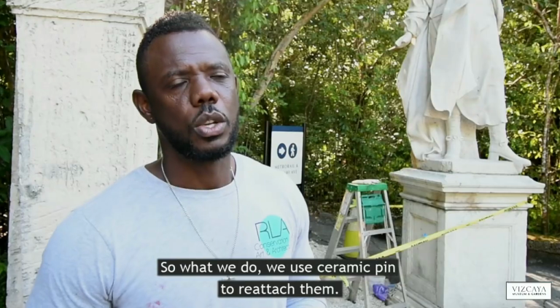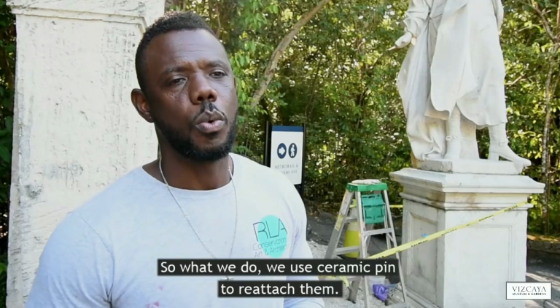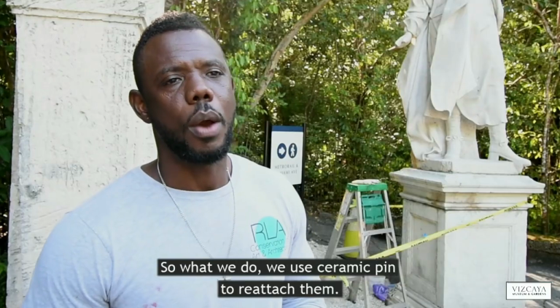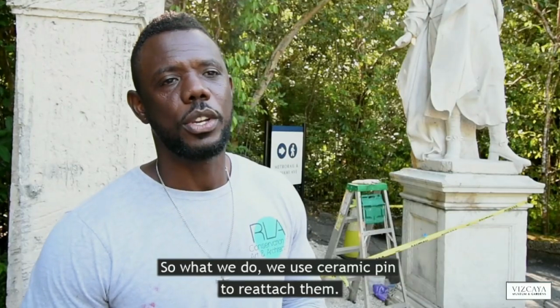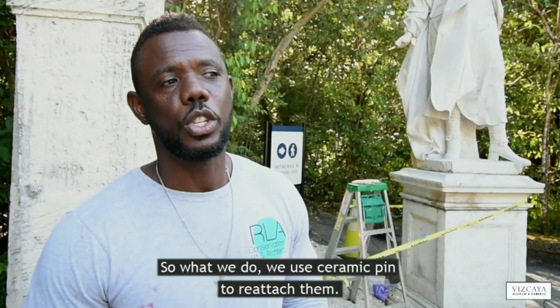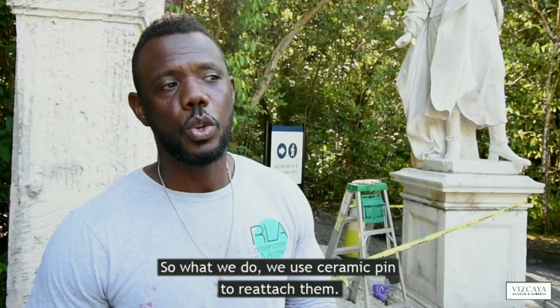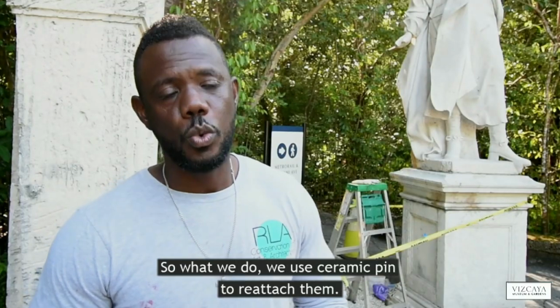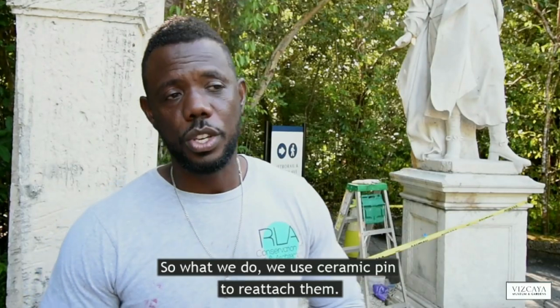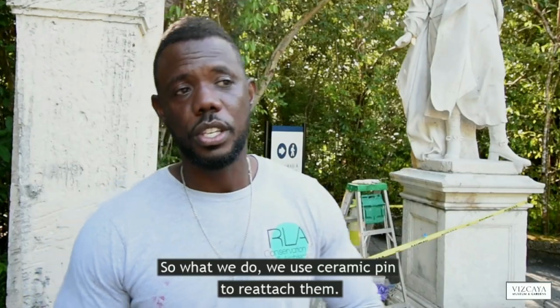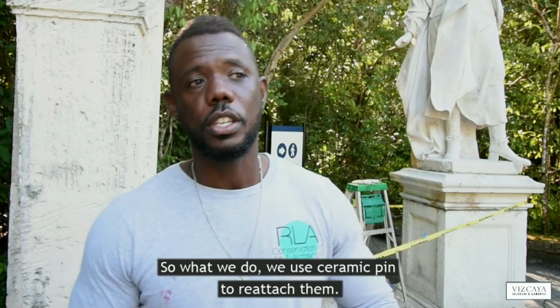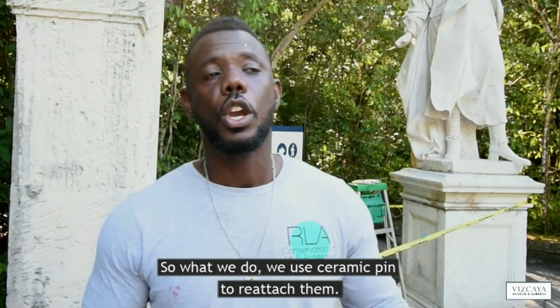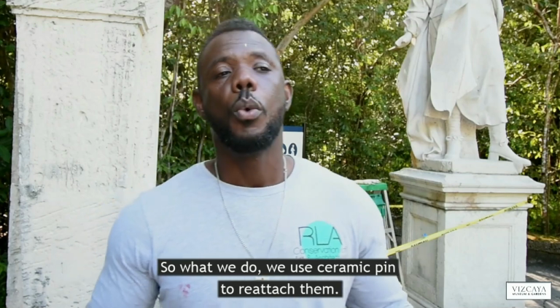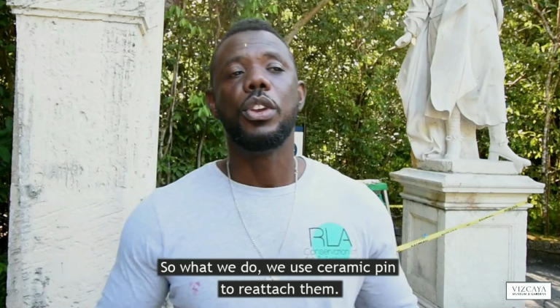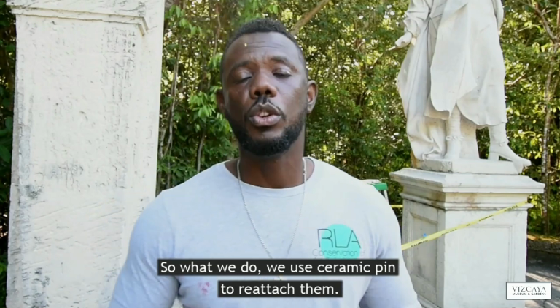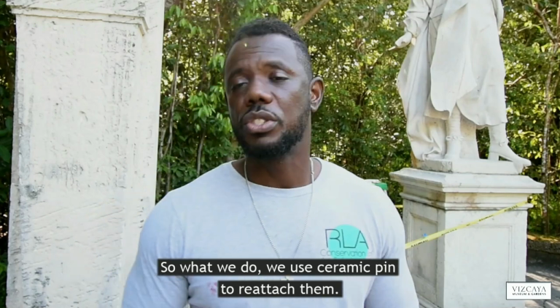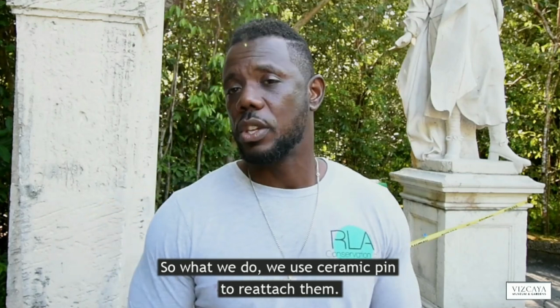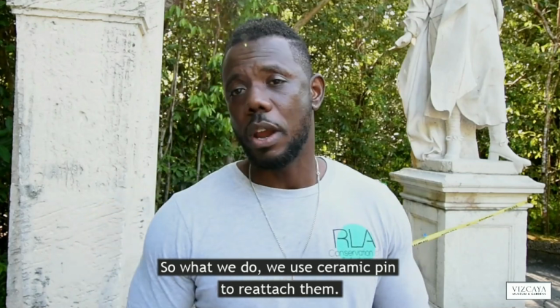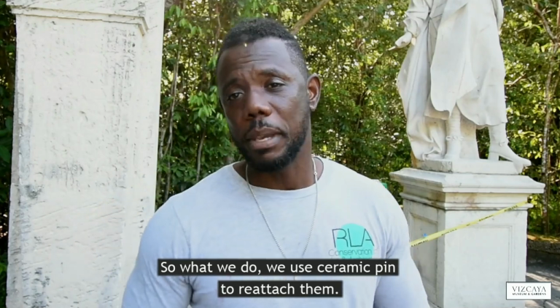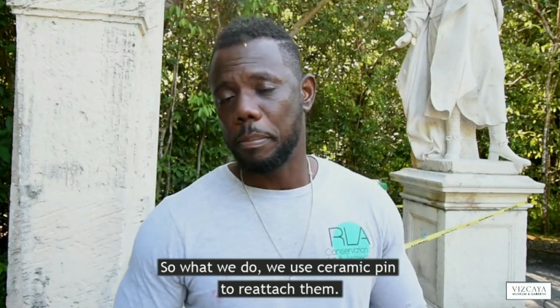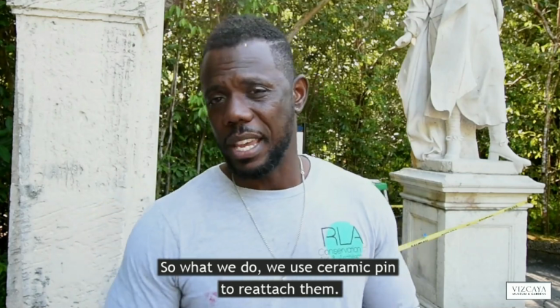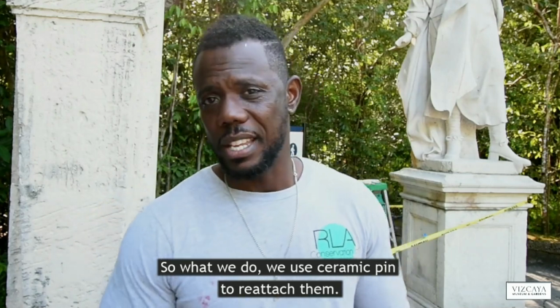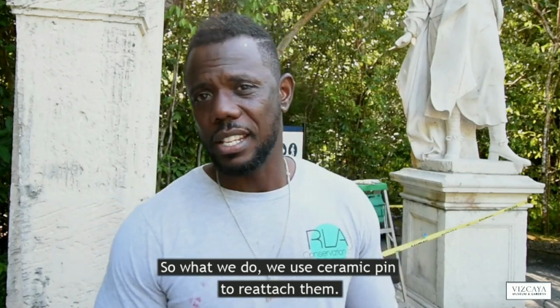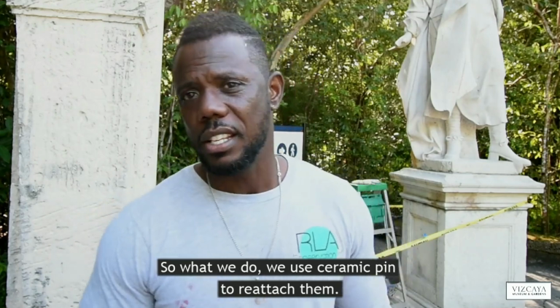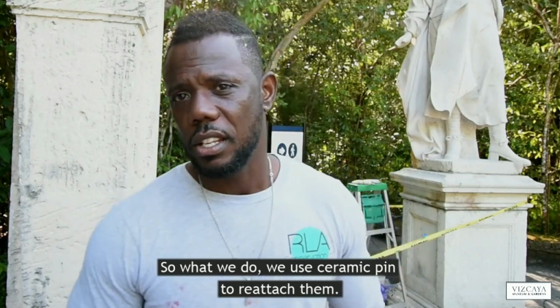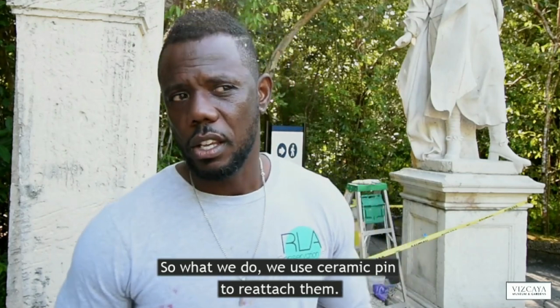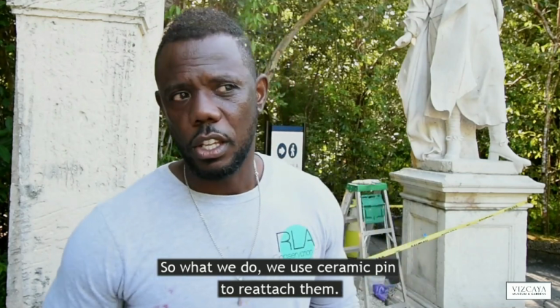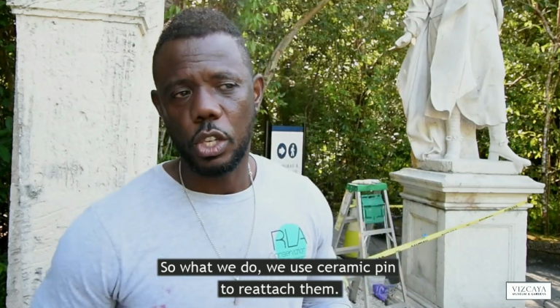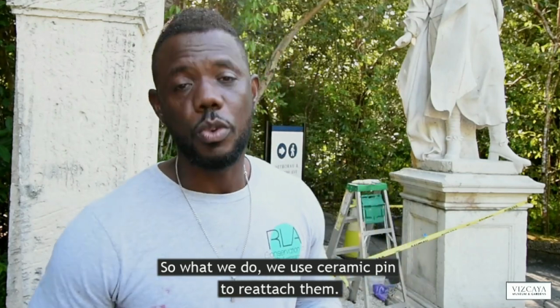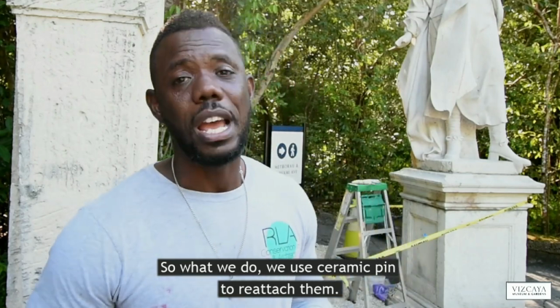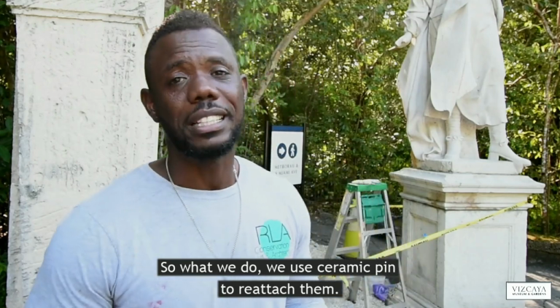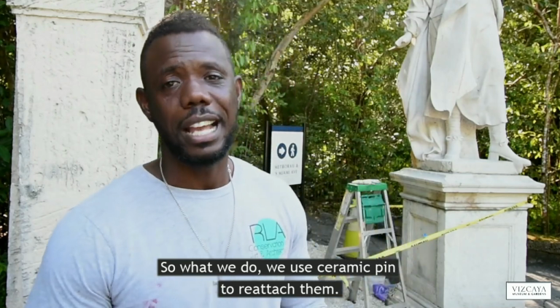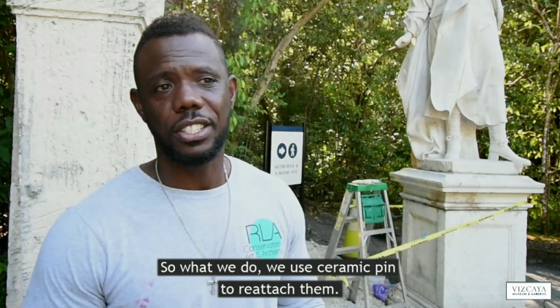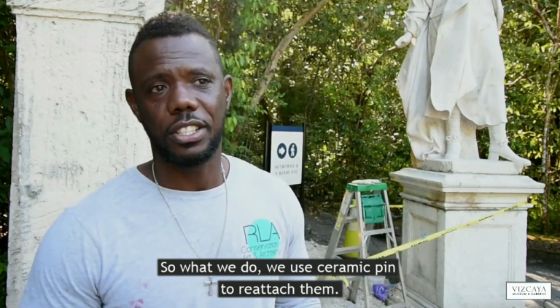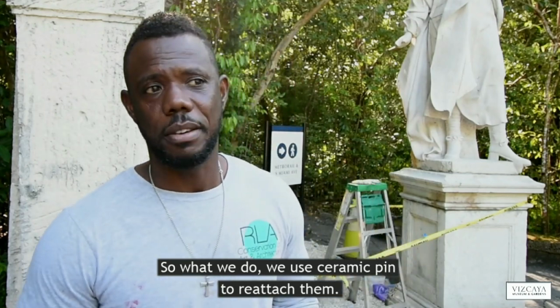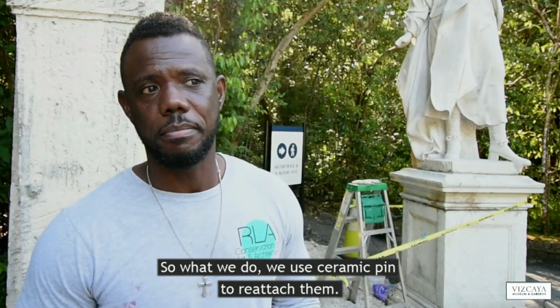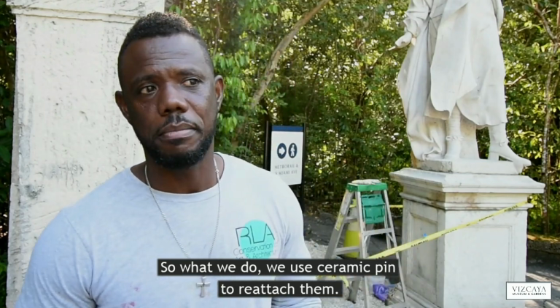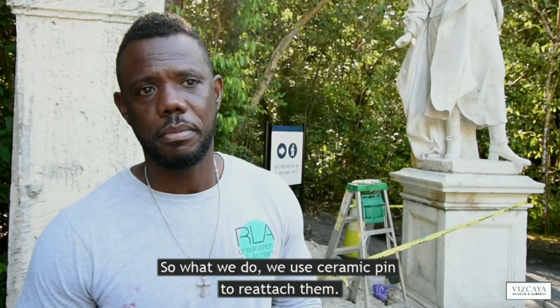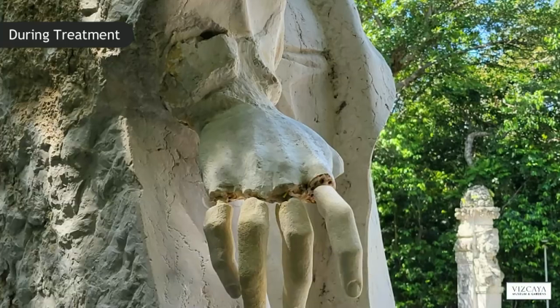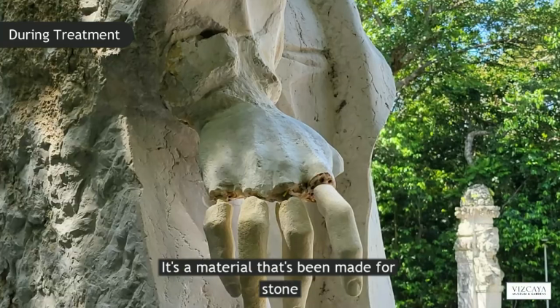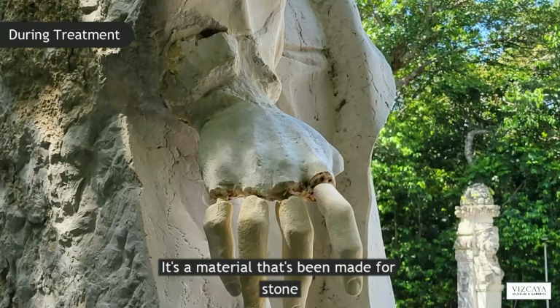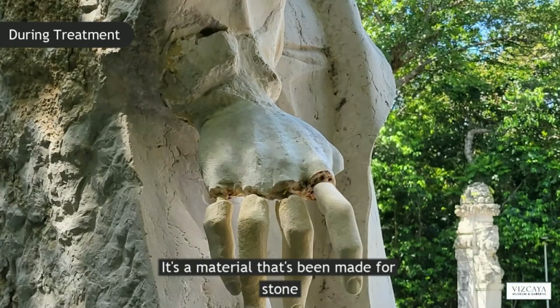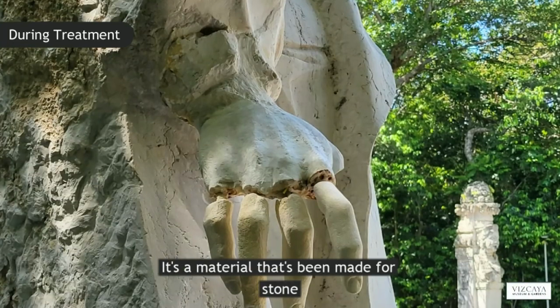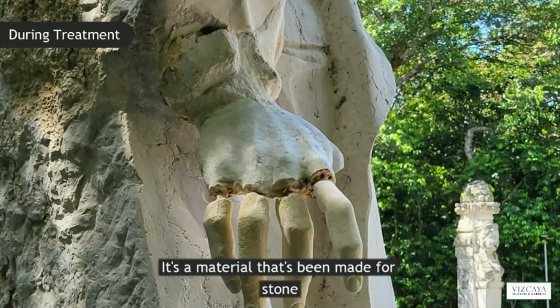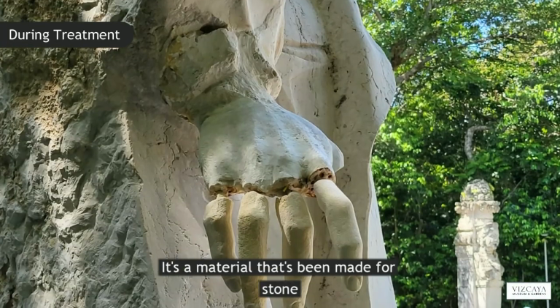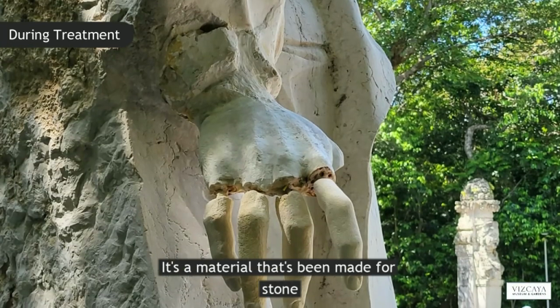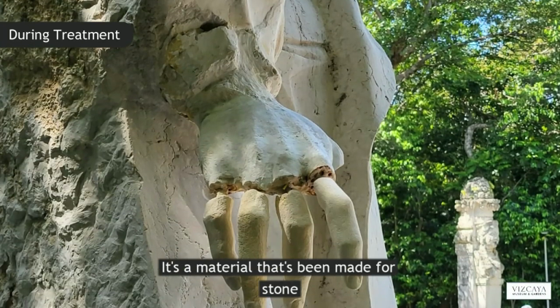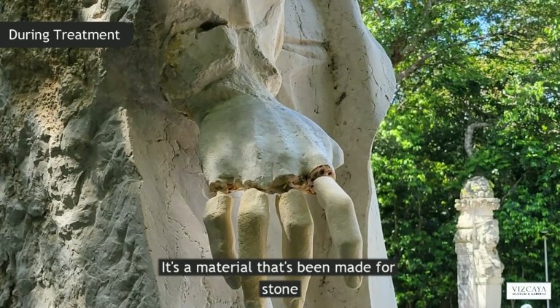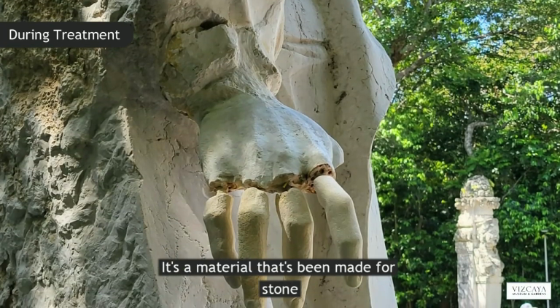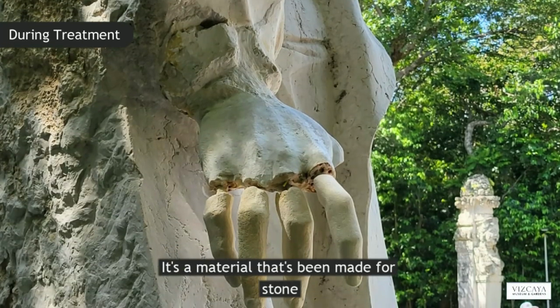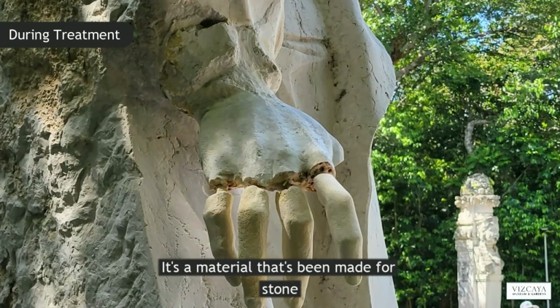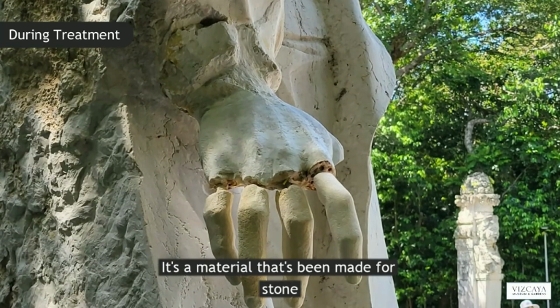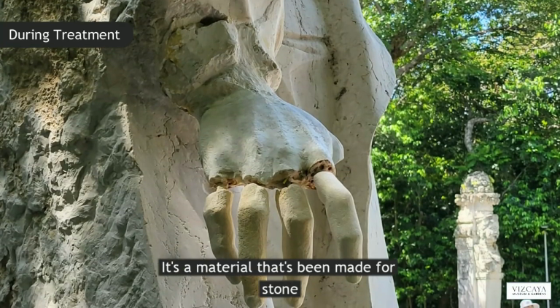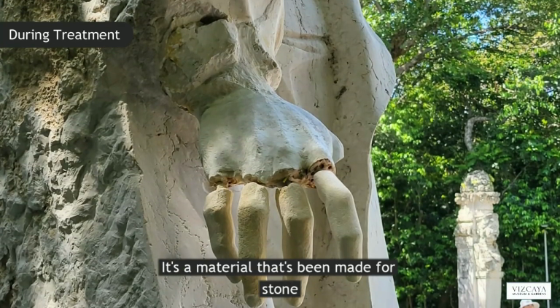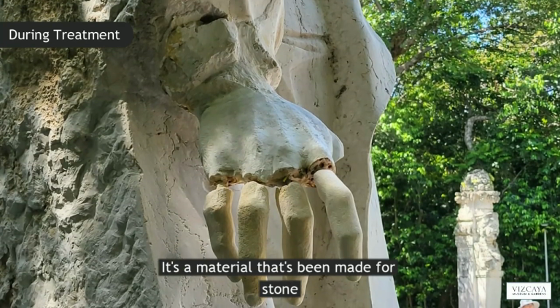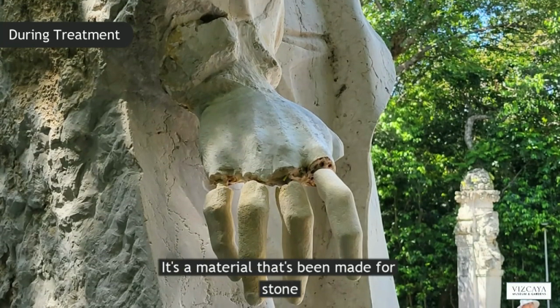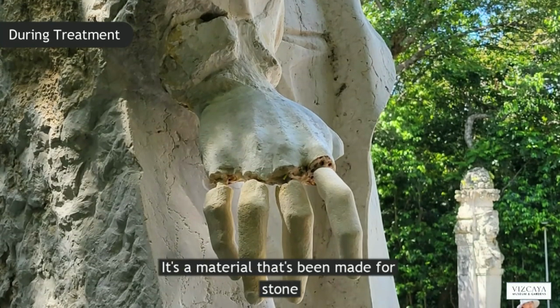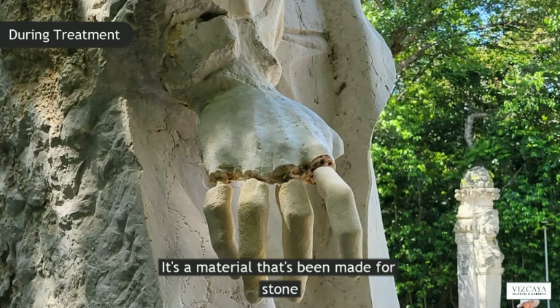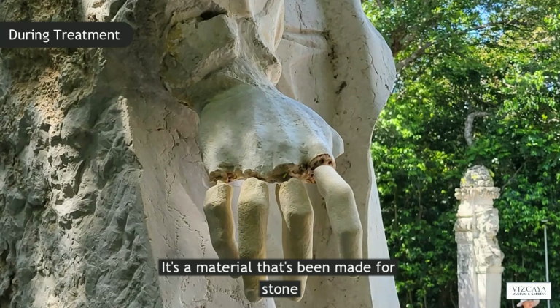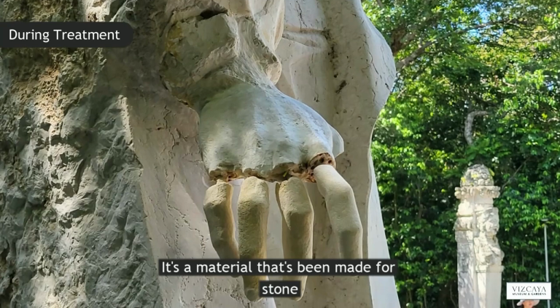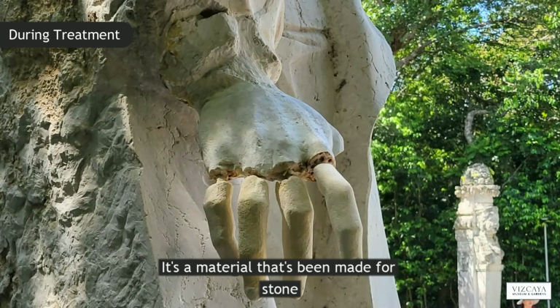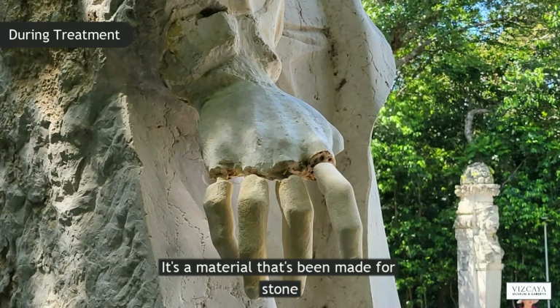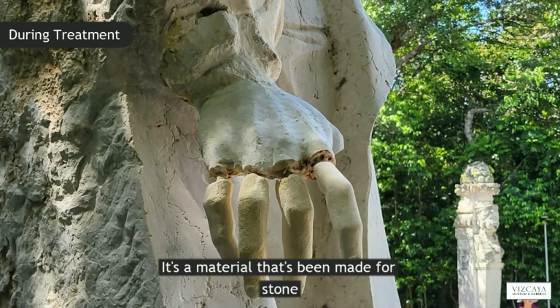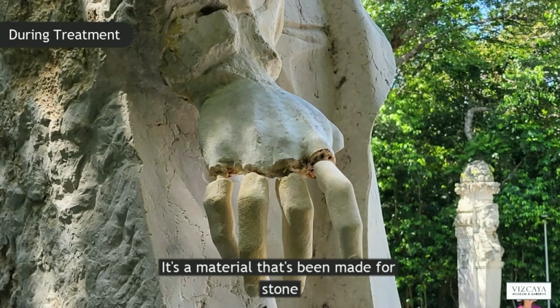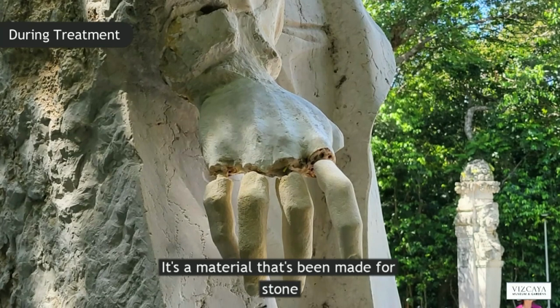So what we do, we use ceramic pins to attach them. It's a material that's being made for stone.